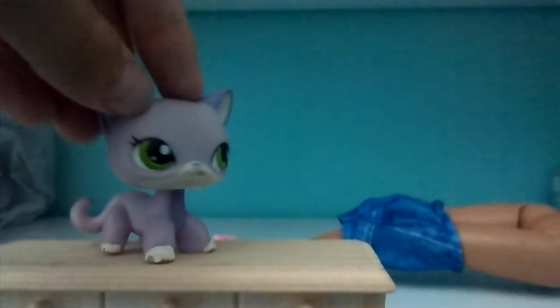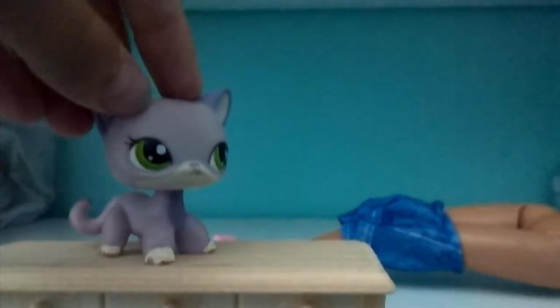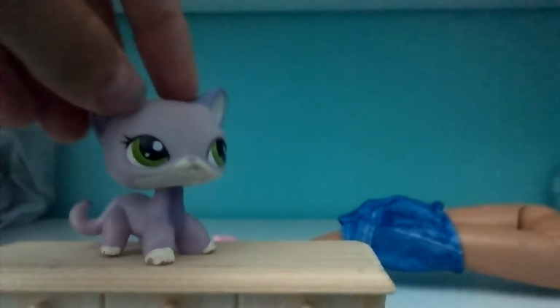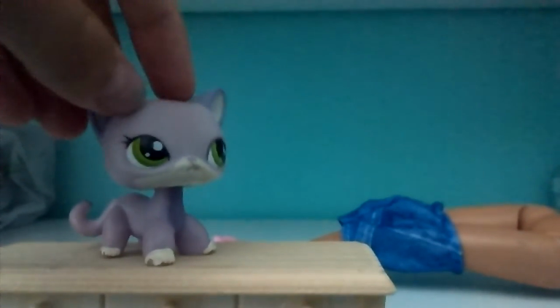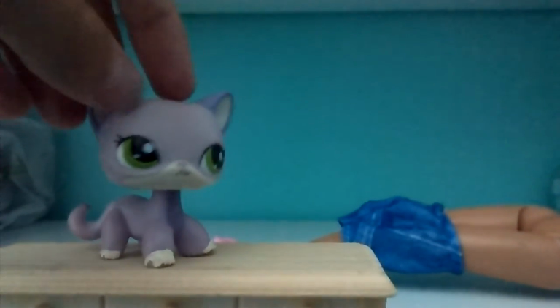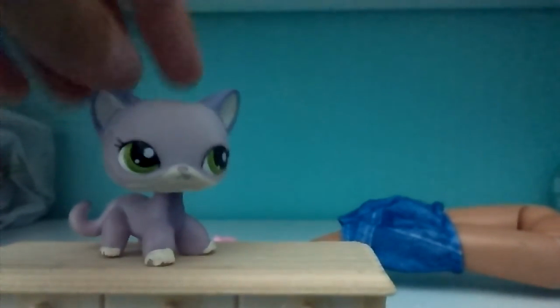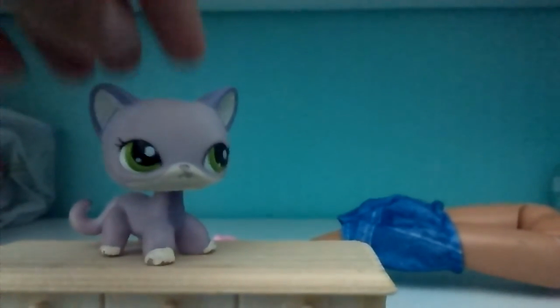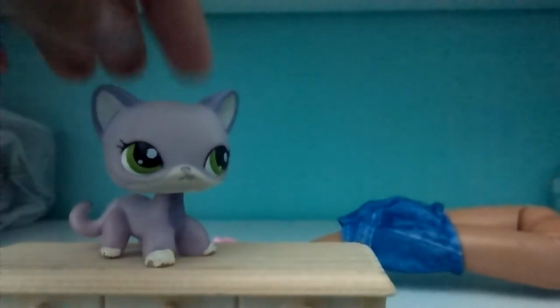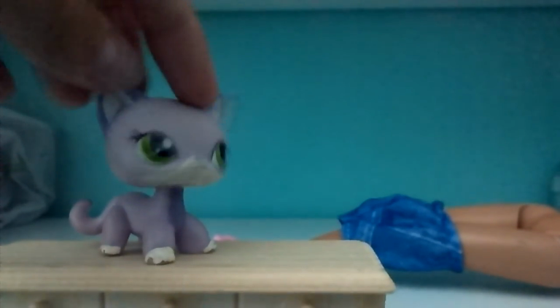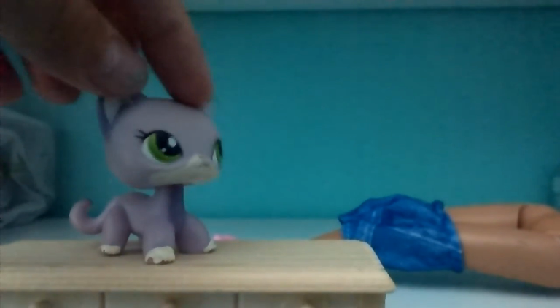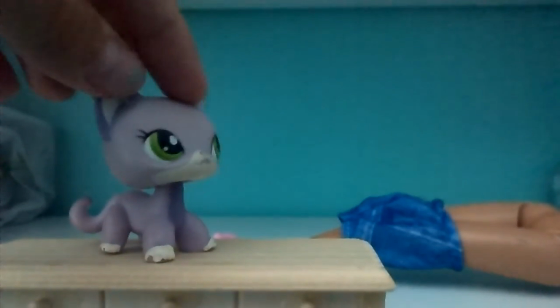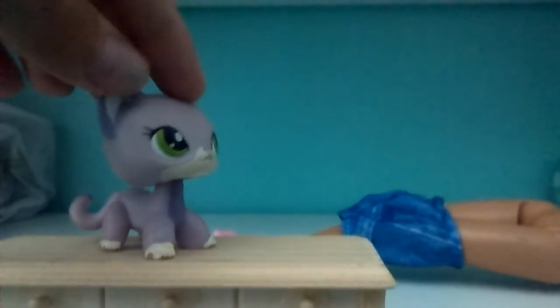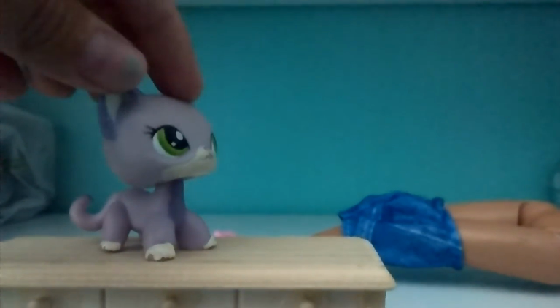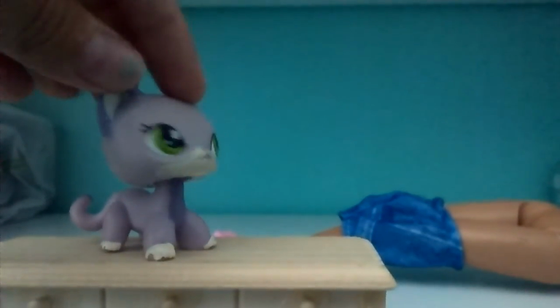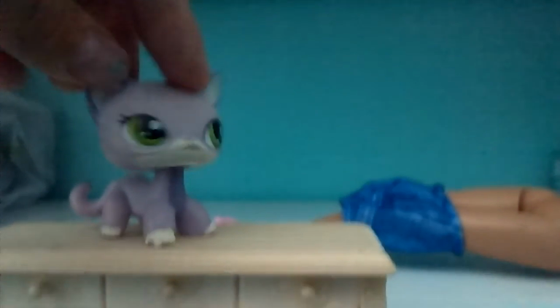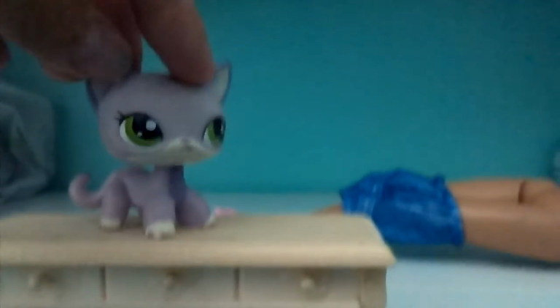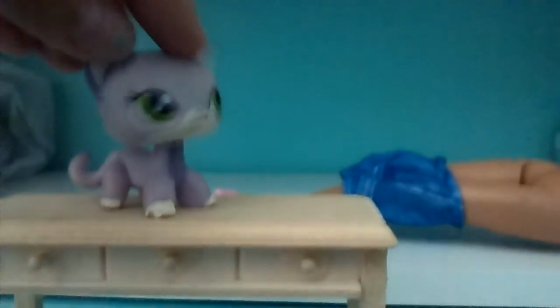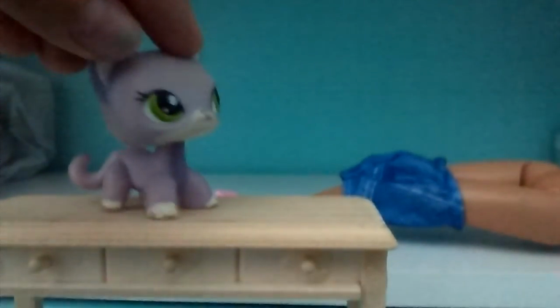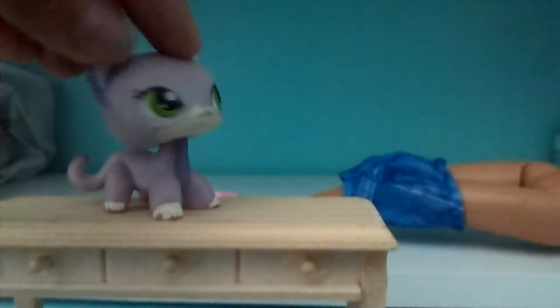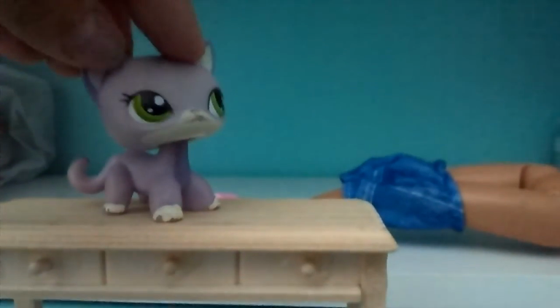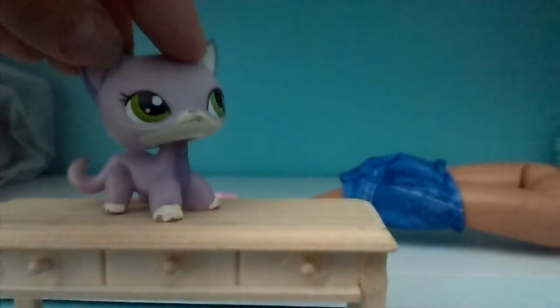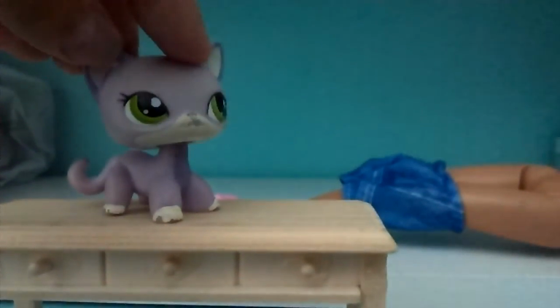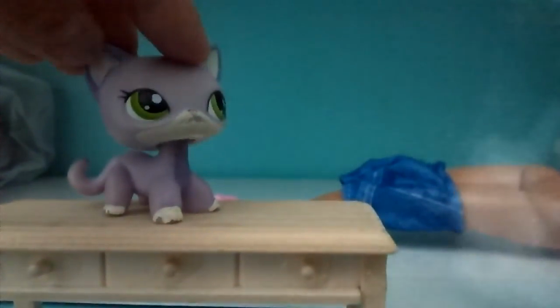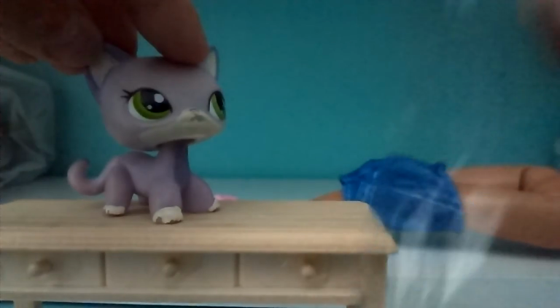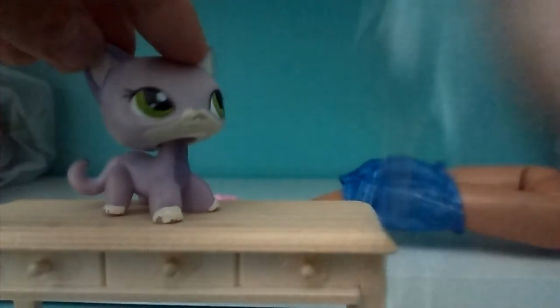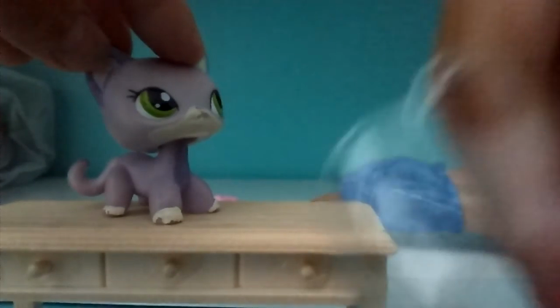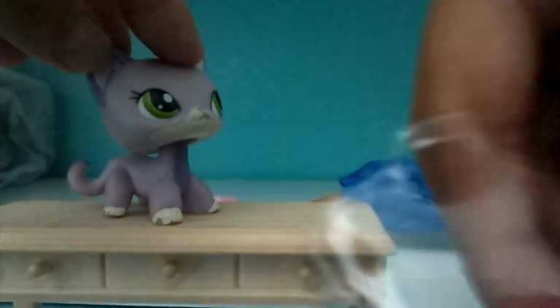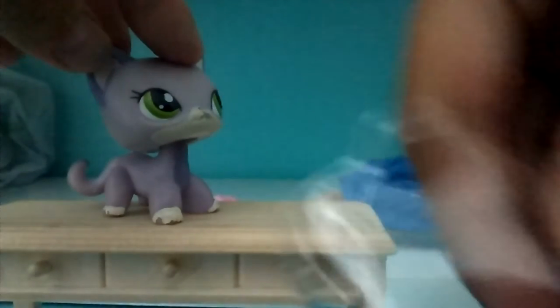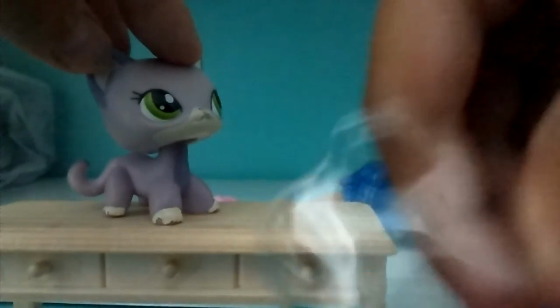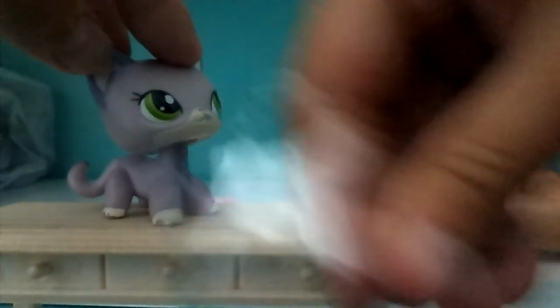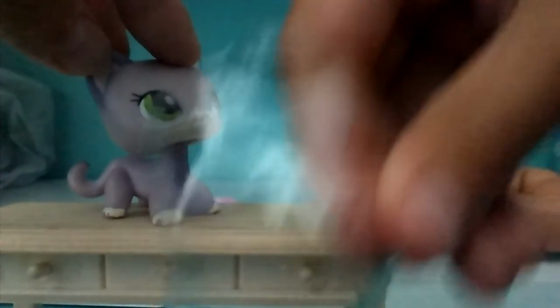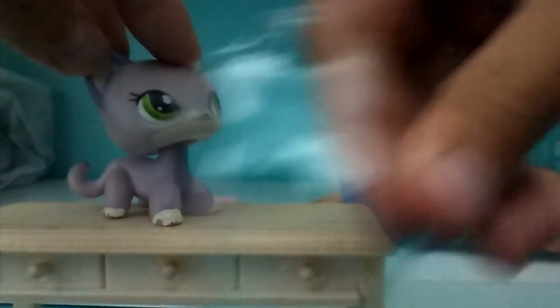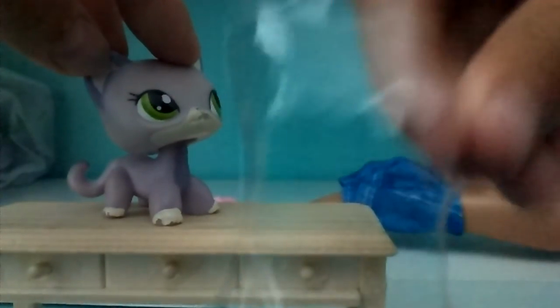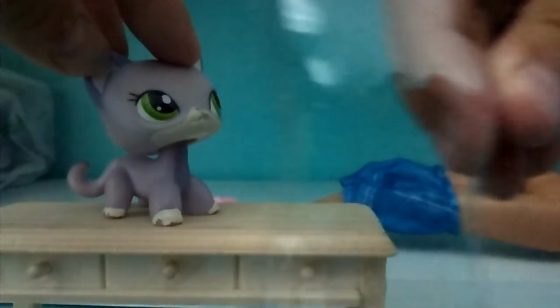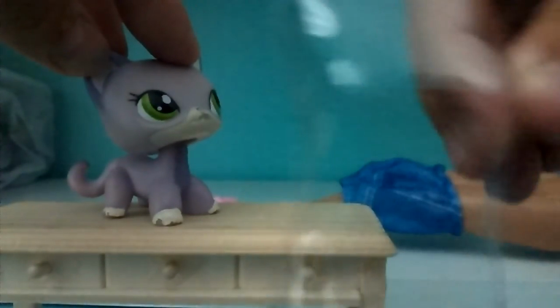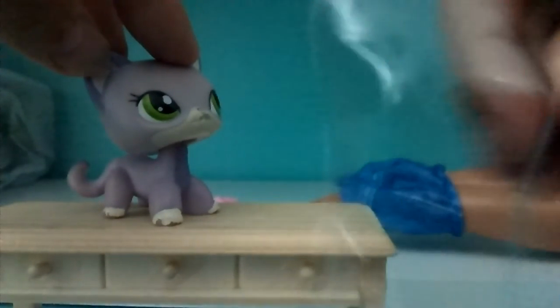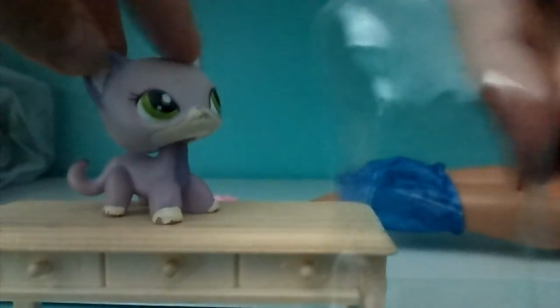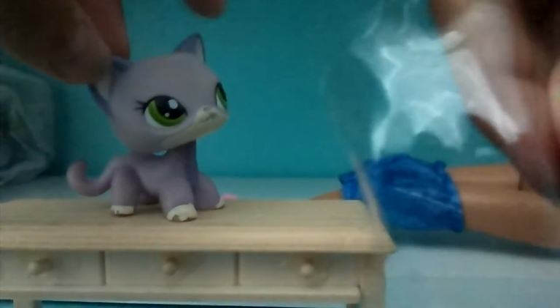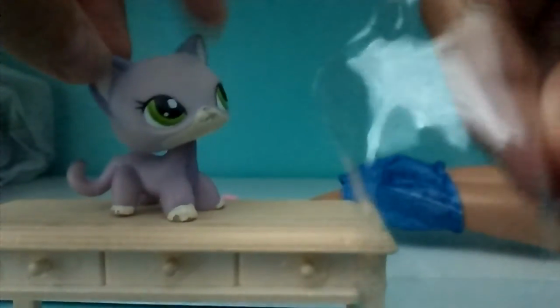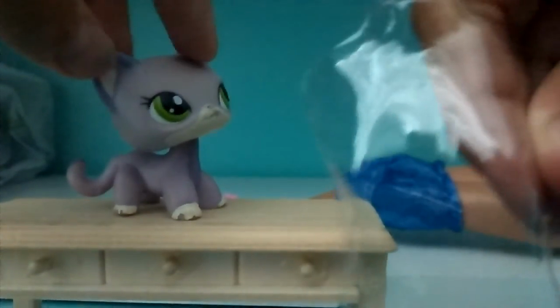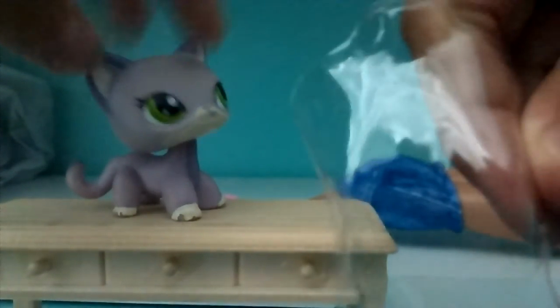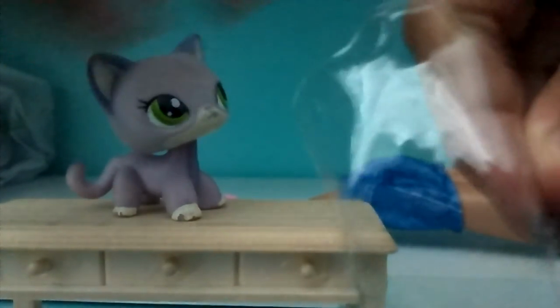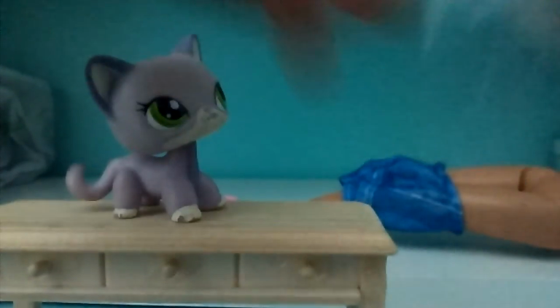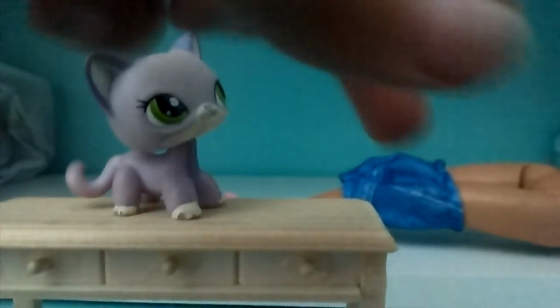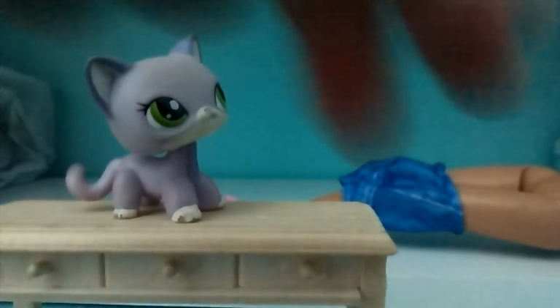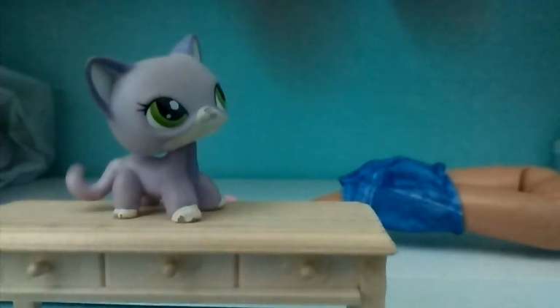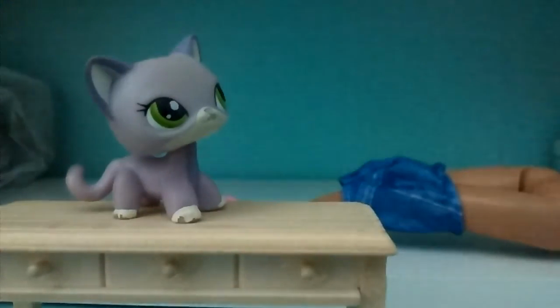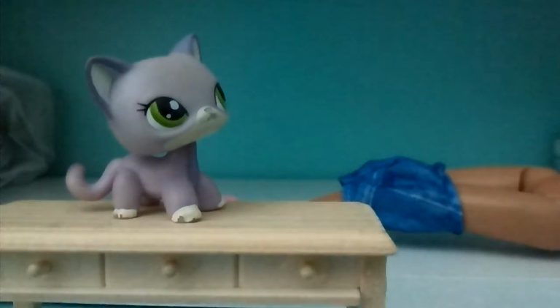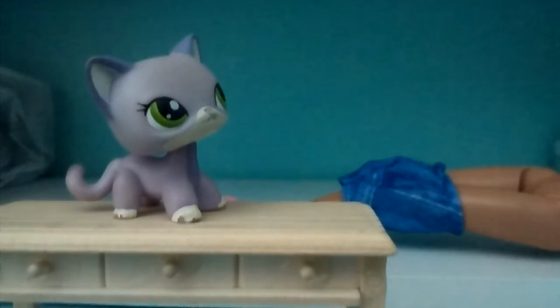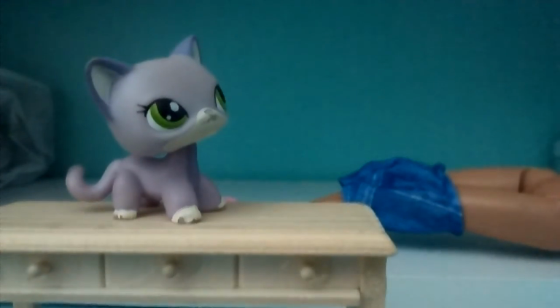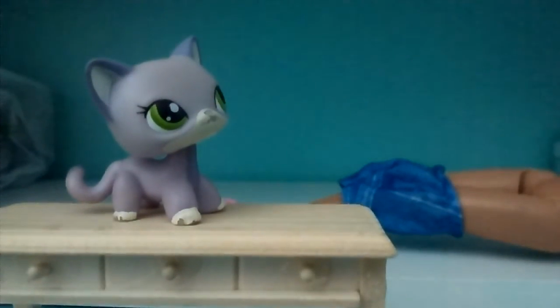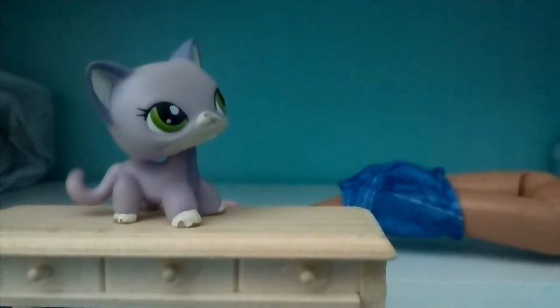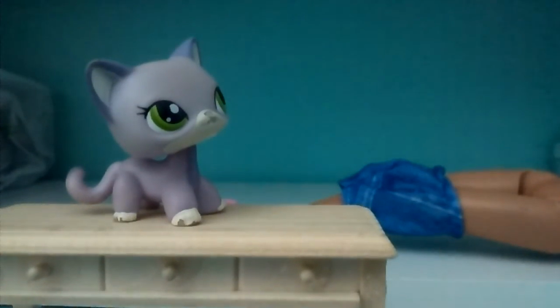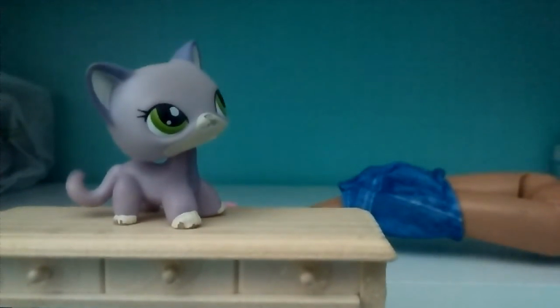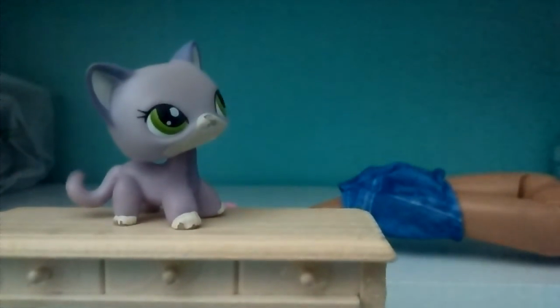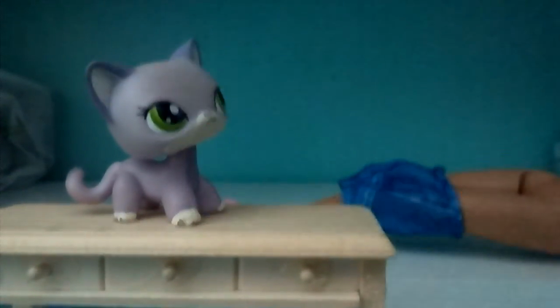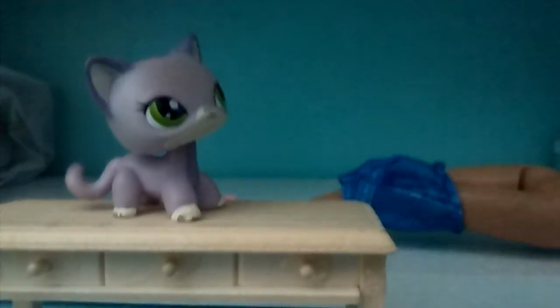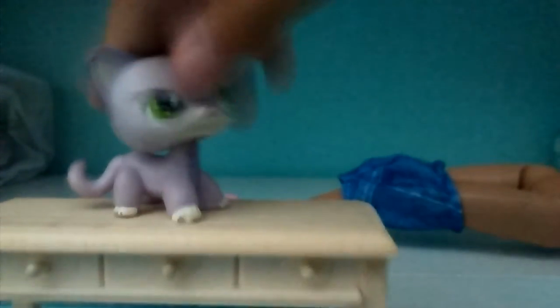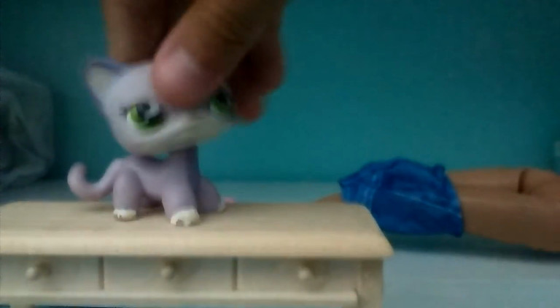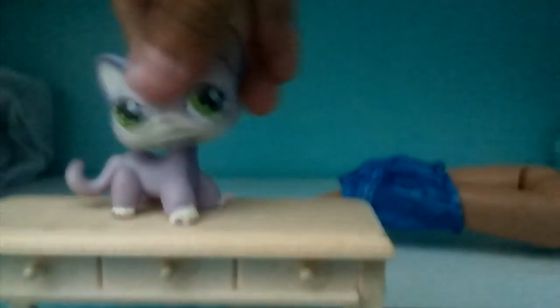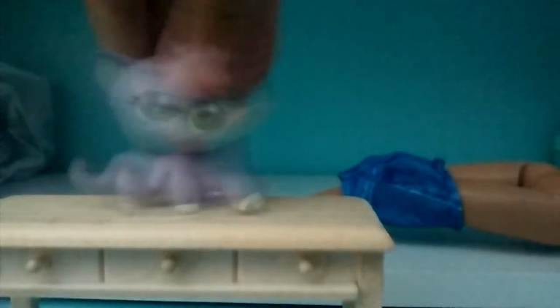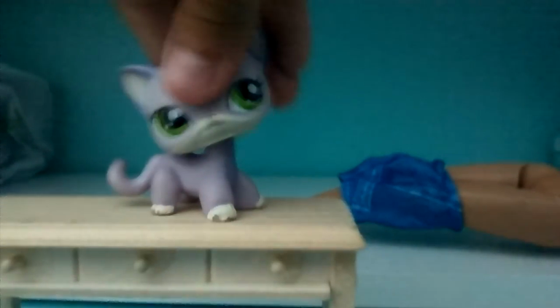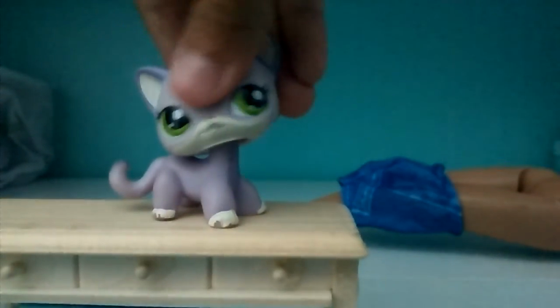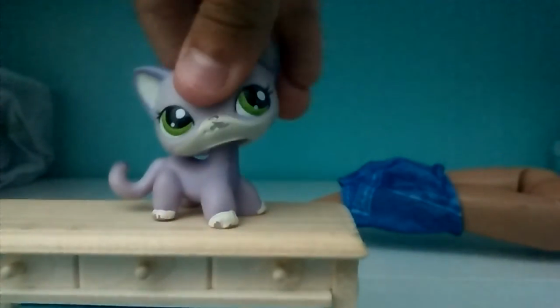It also came with this see-through thing. Bye guys!